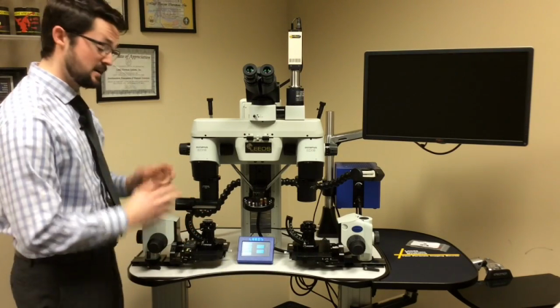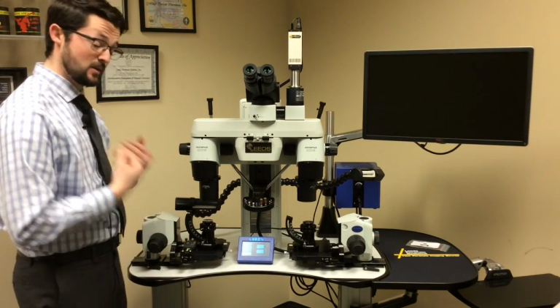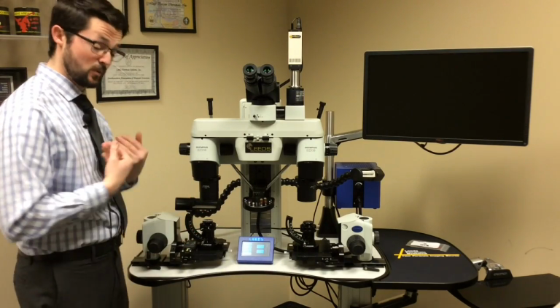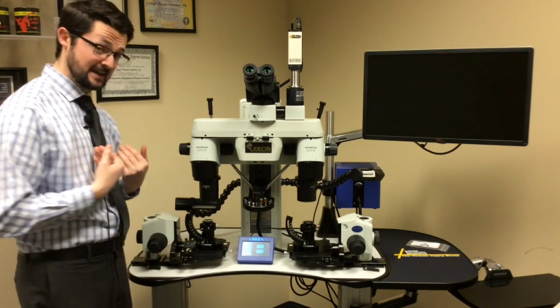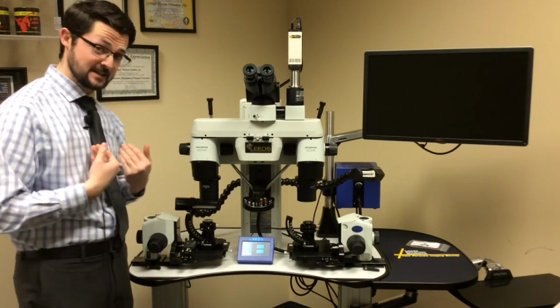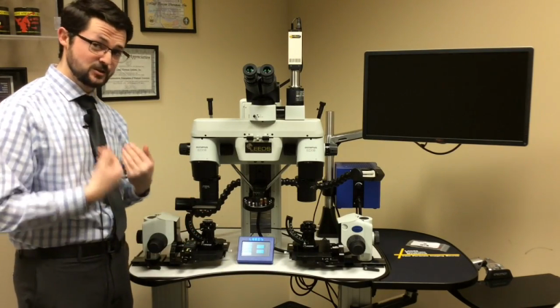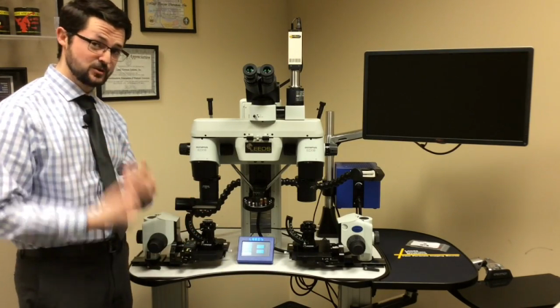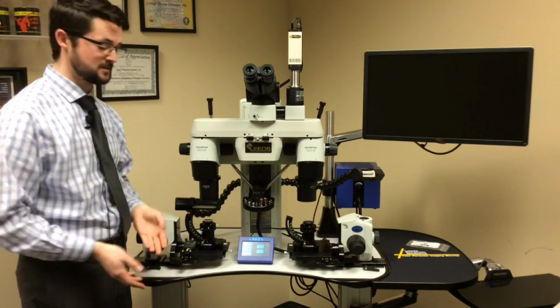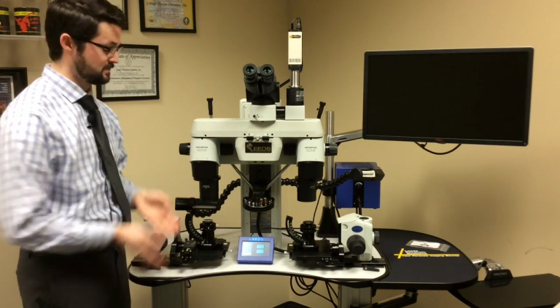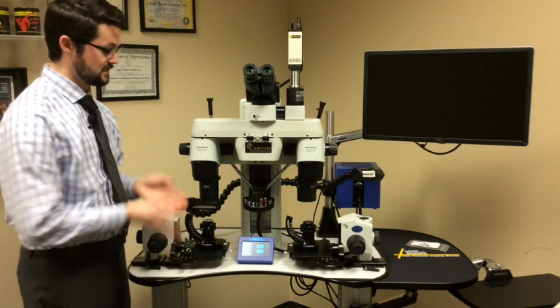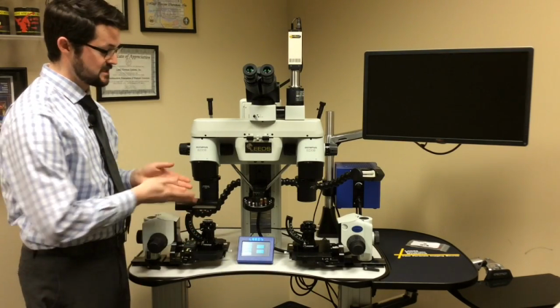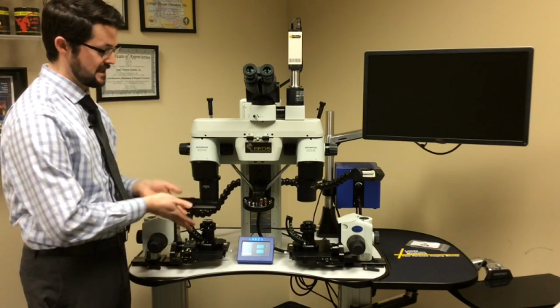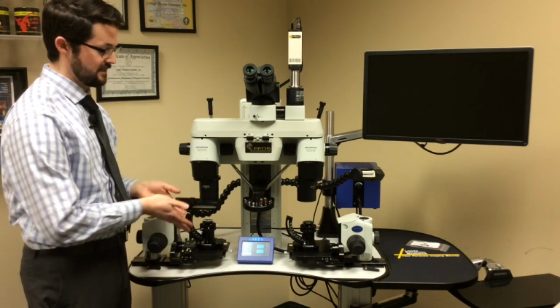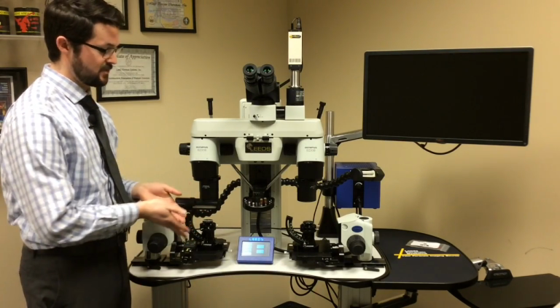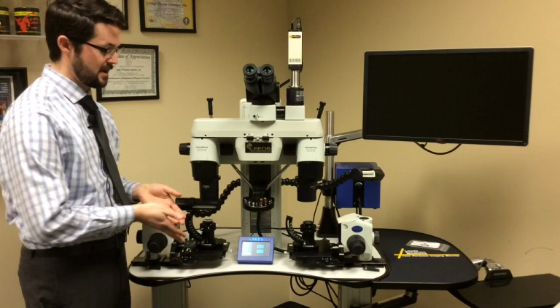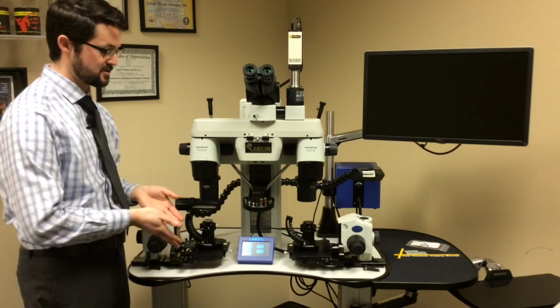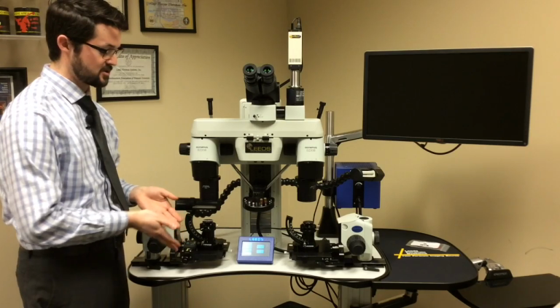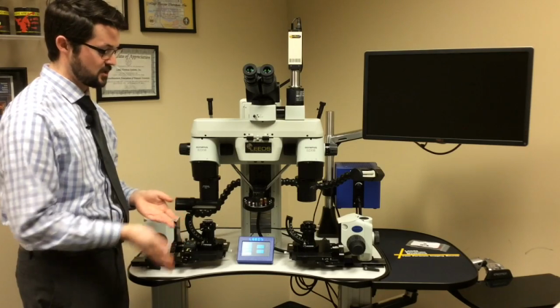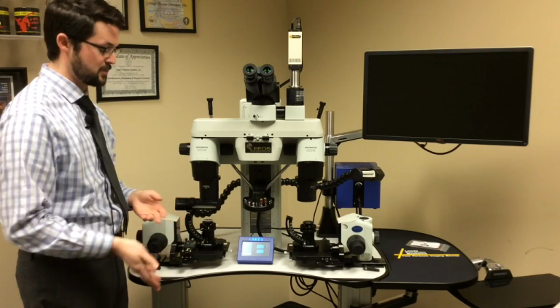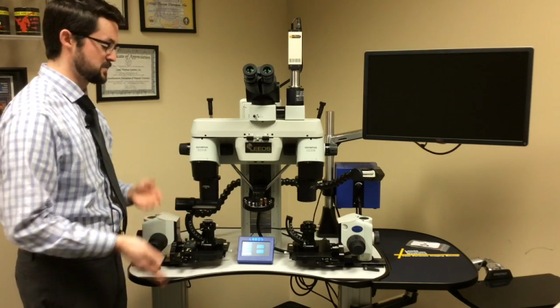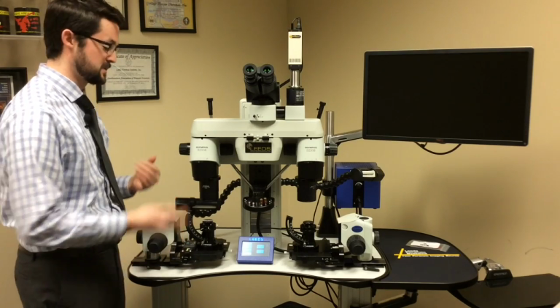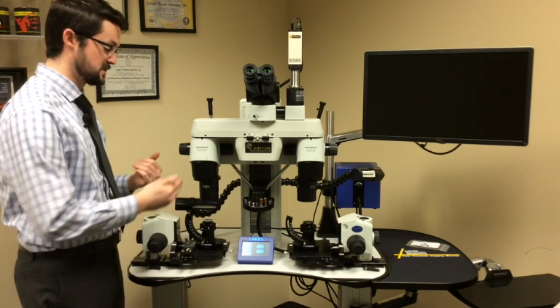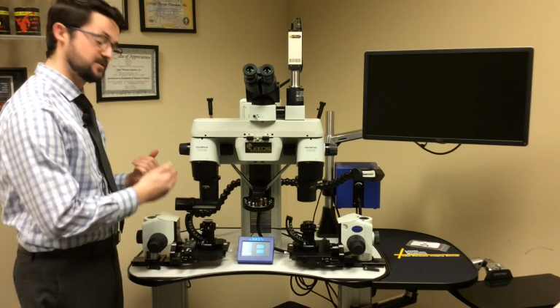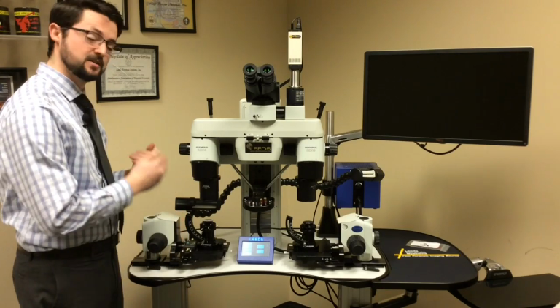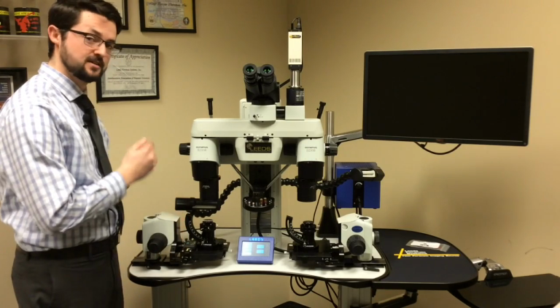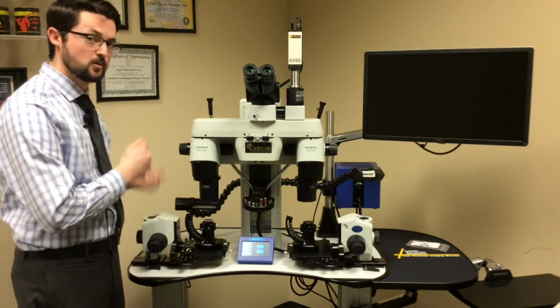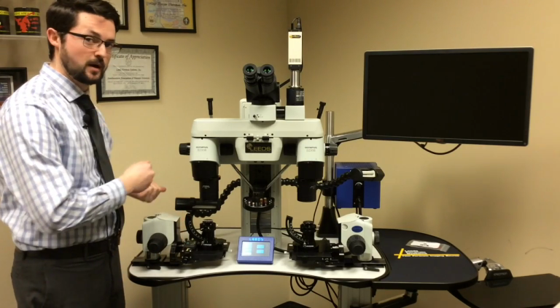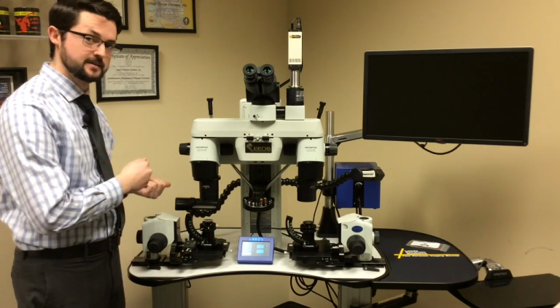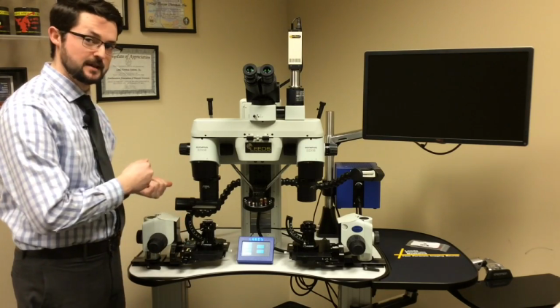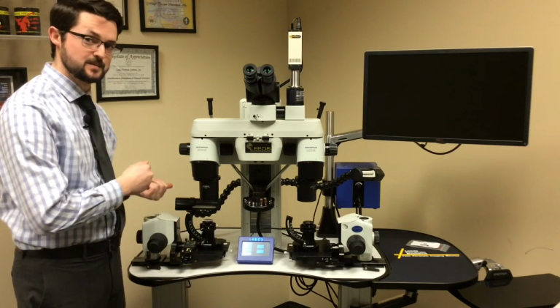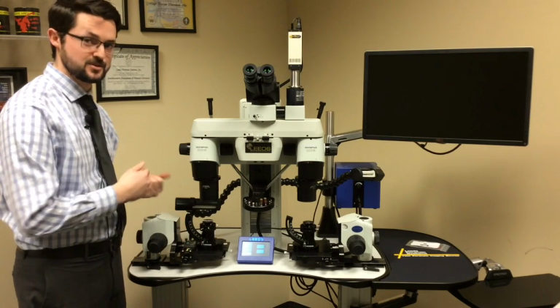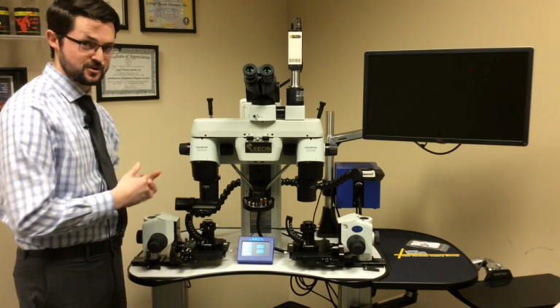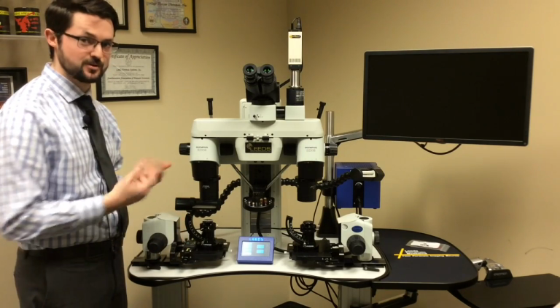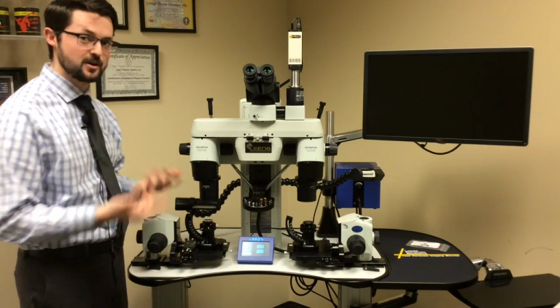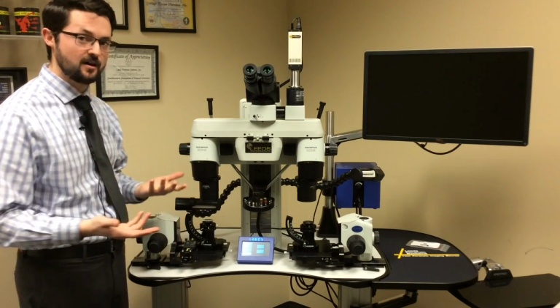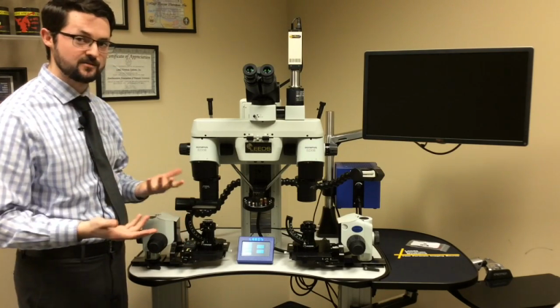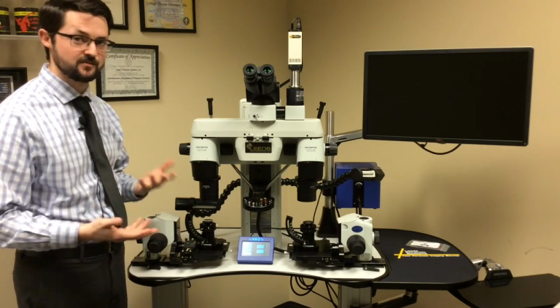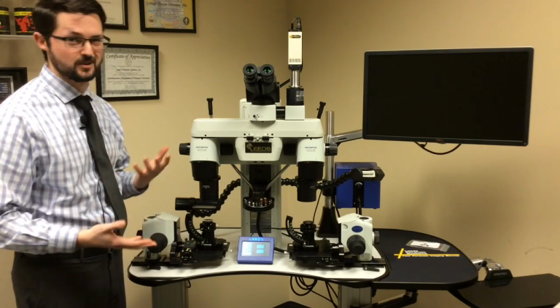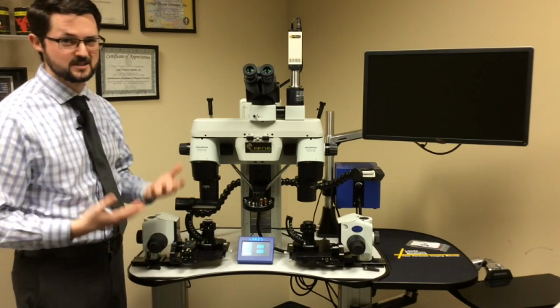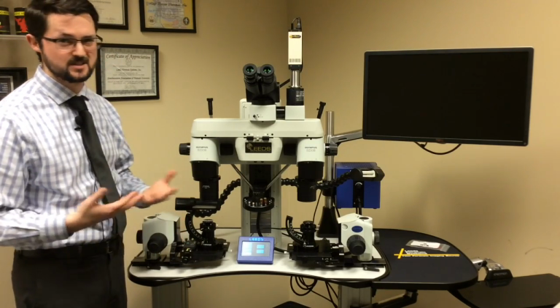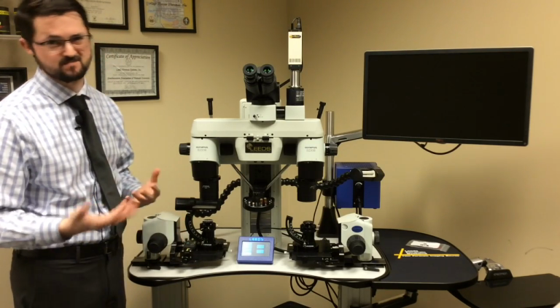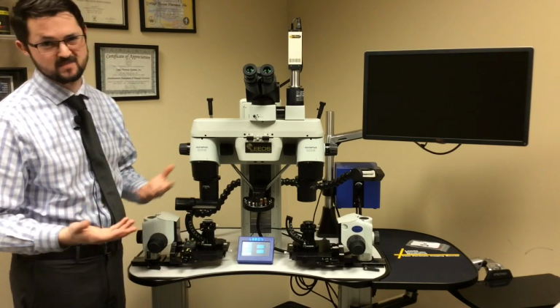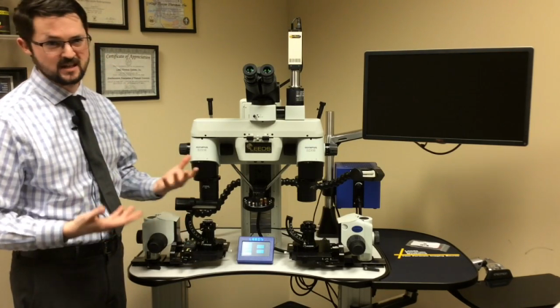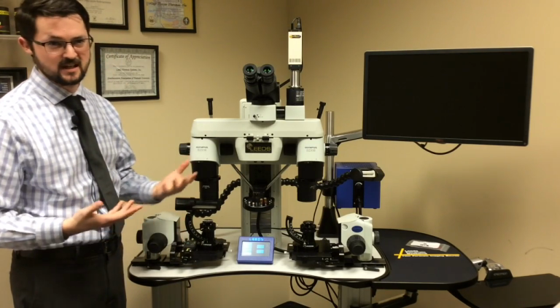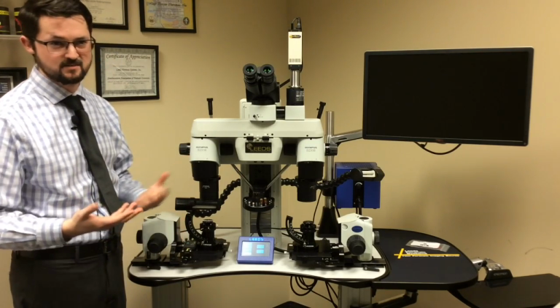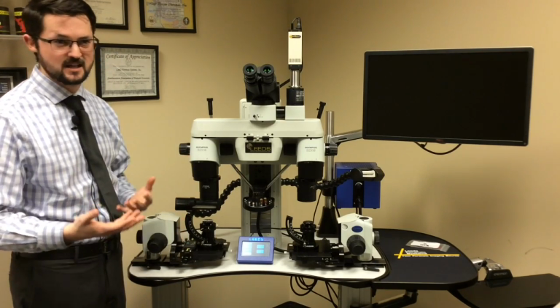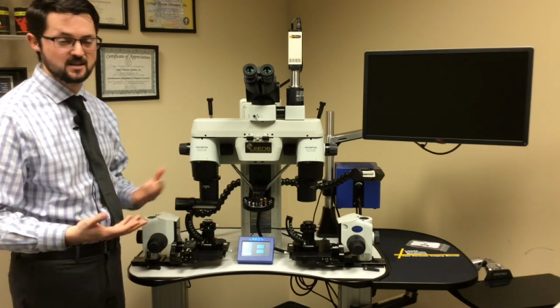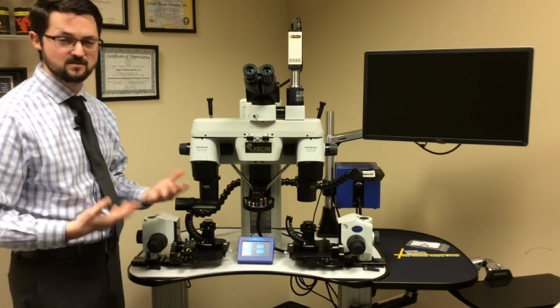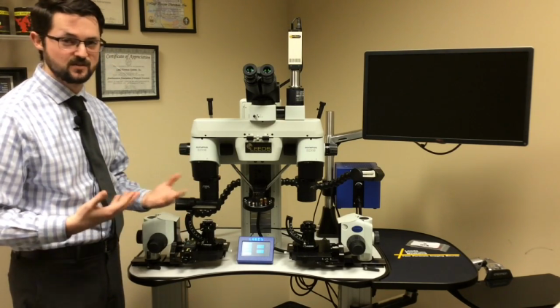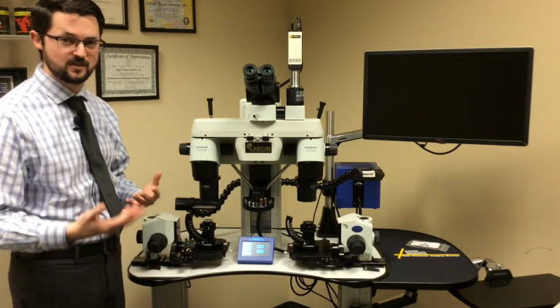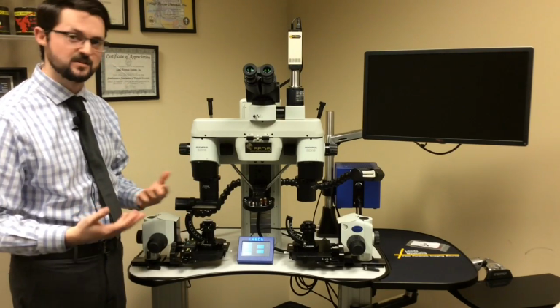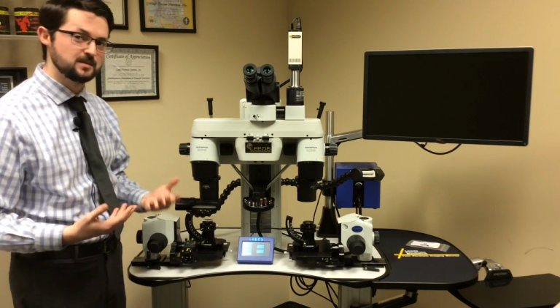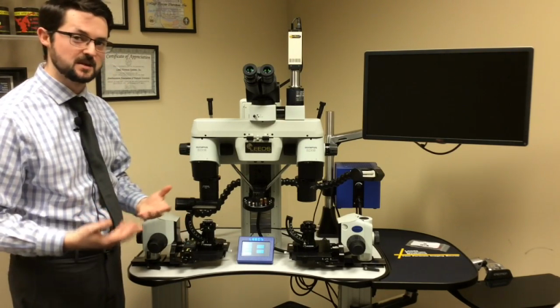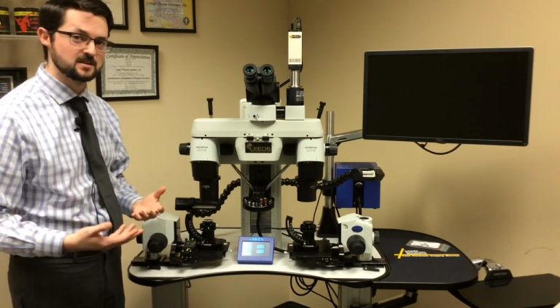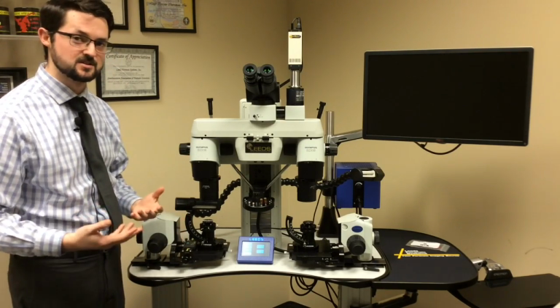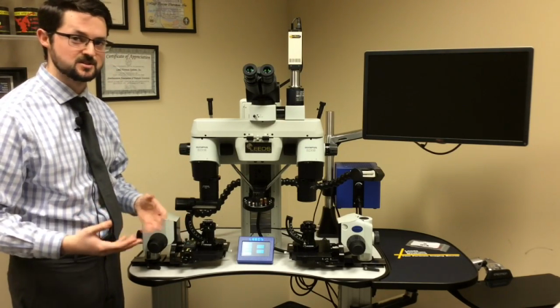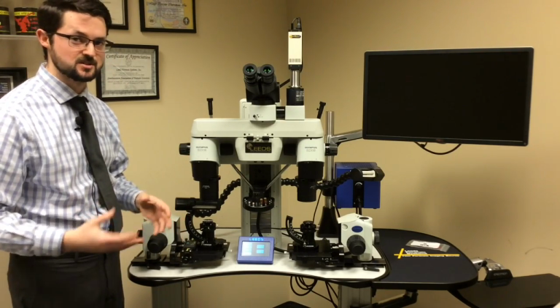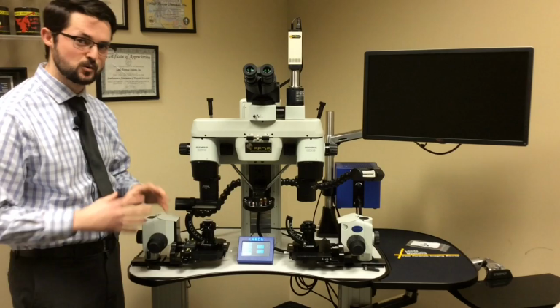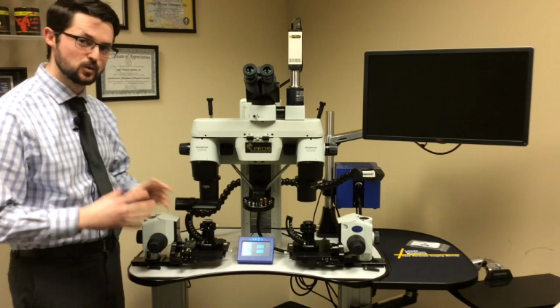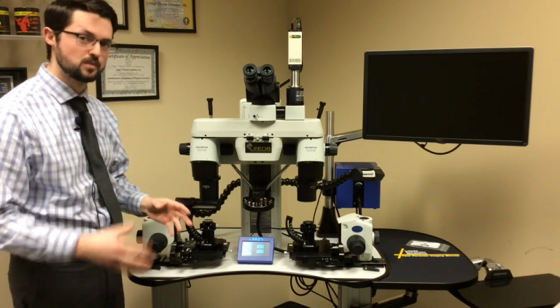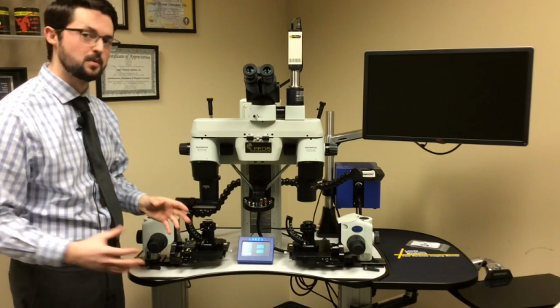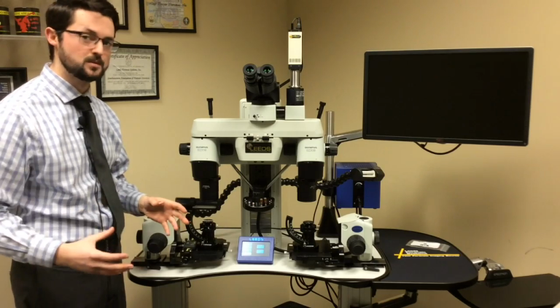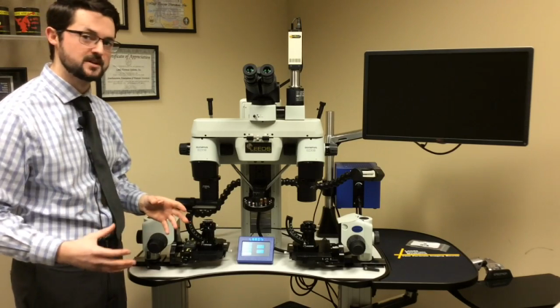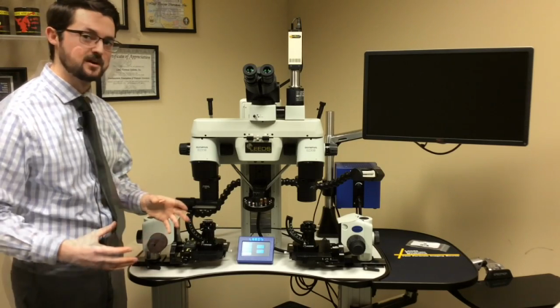The way I like to do it is to have the microscope, or specifically the quad lamps, turned off for at least 10 to 15 minutes just to cool the bulbs down.